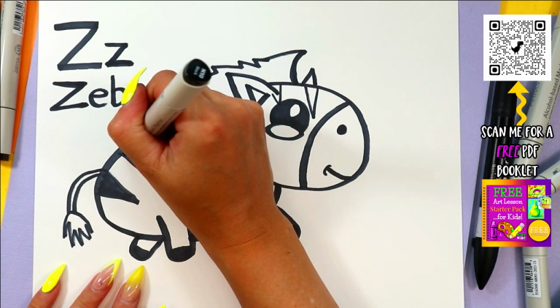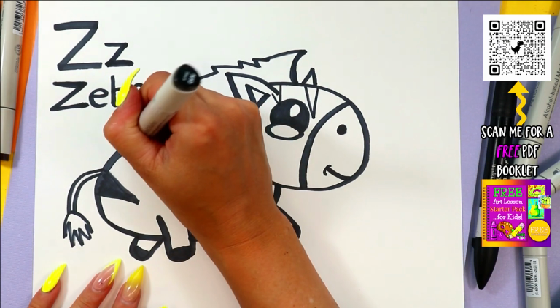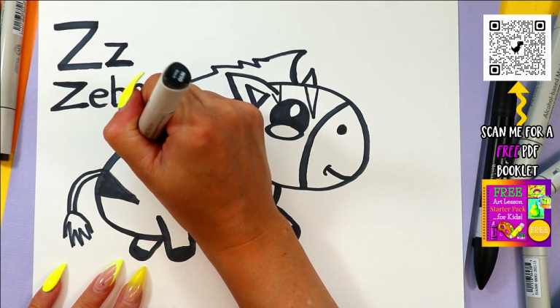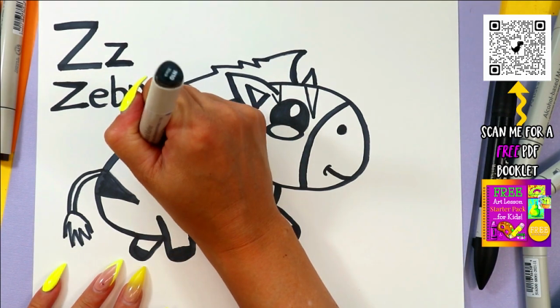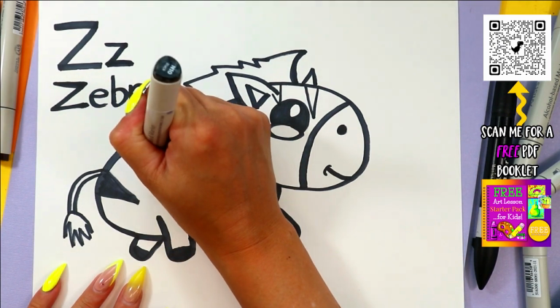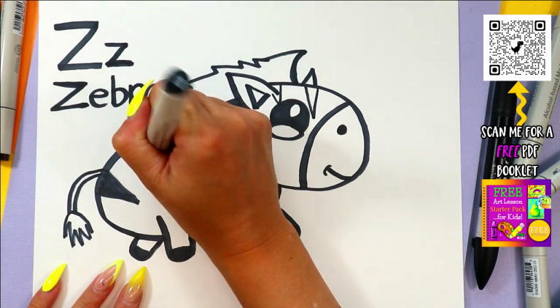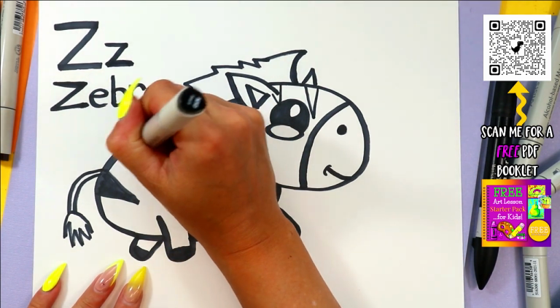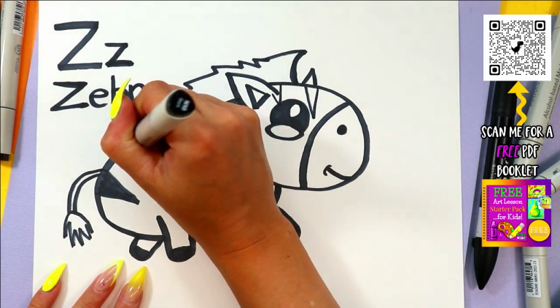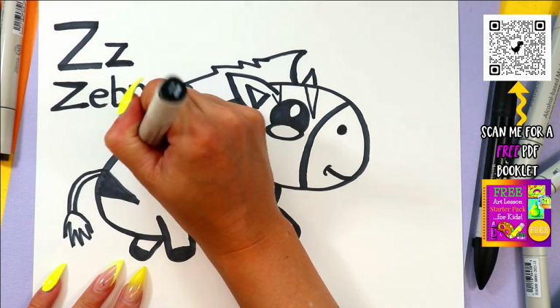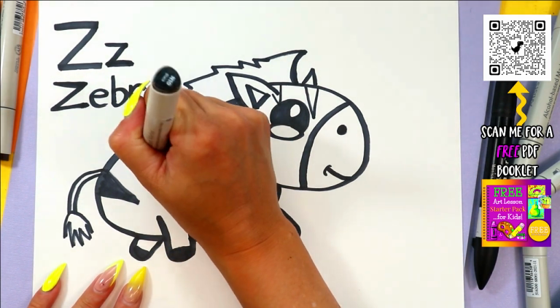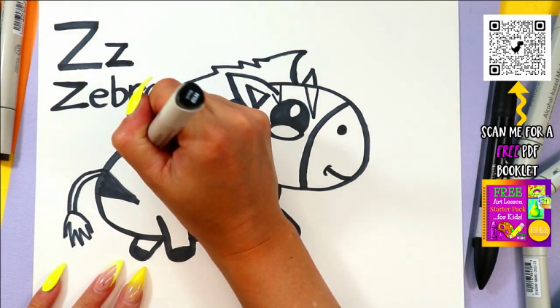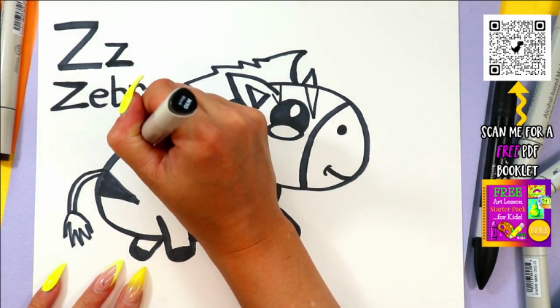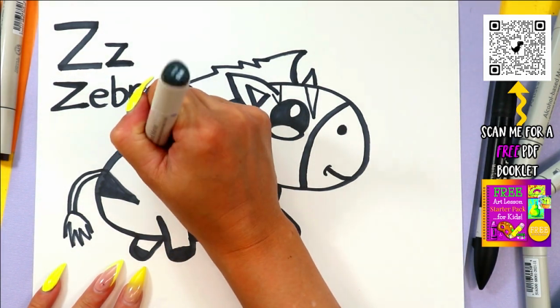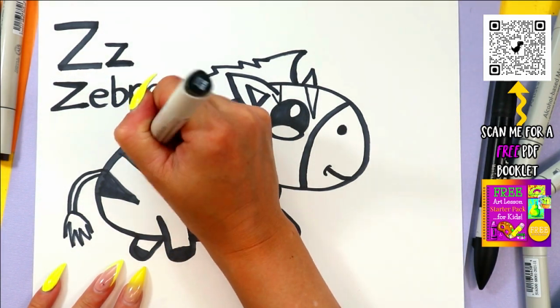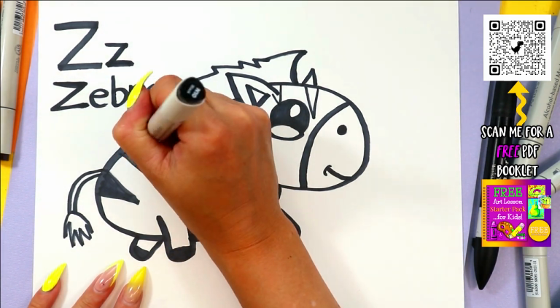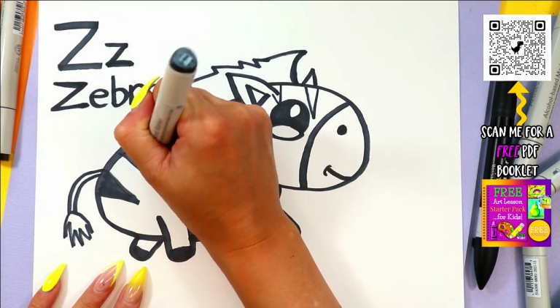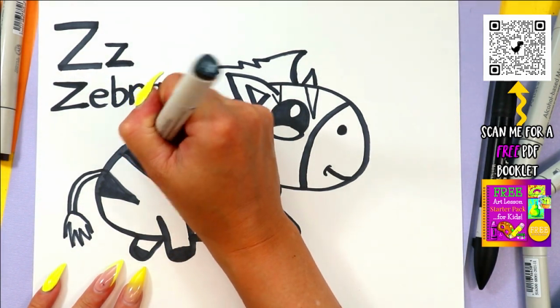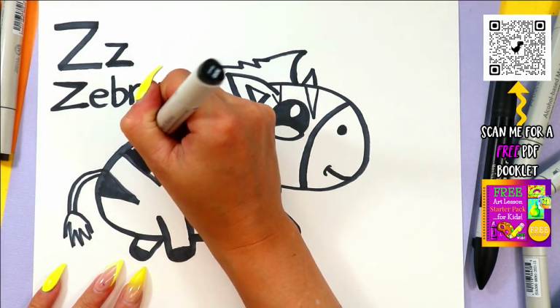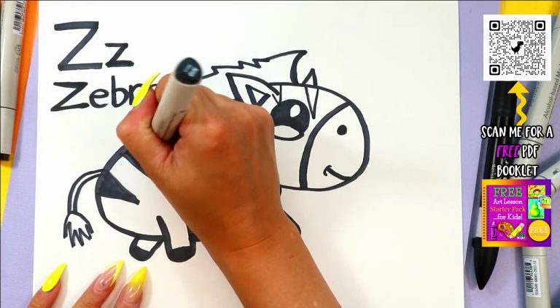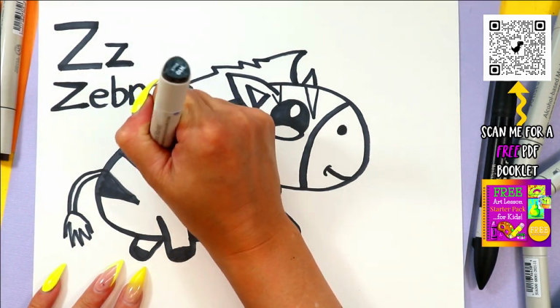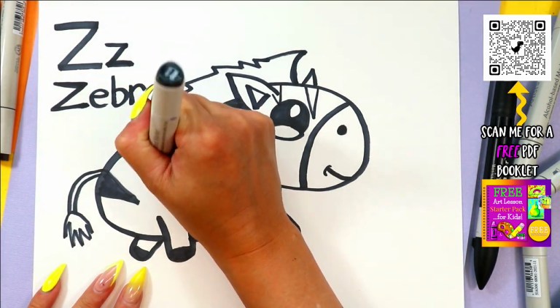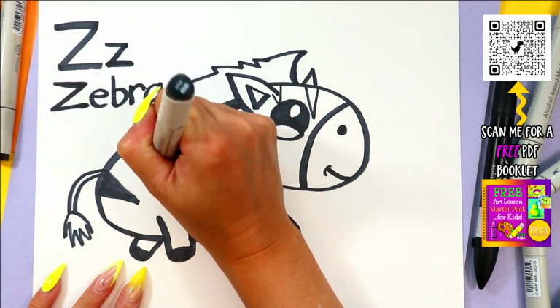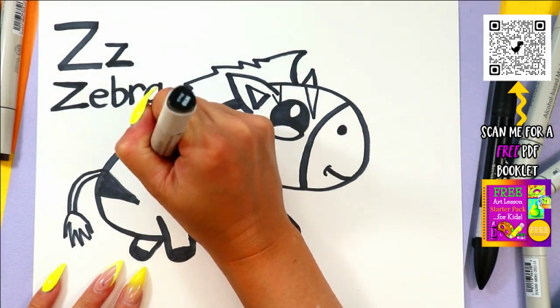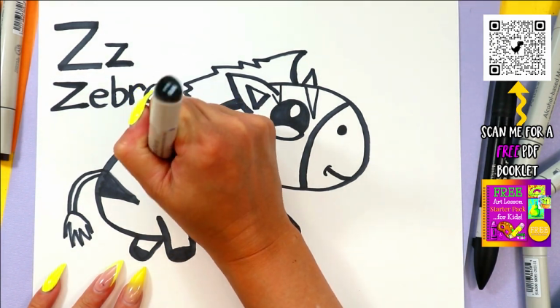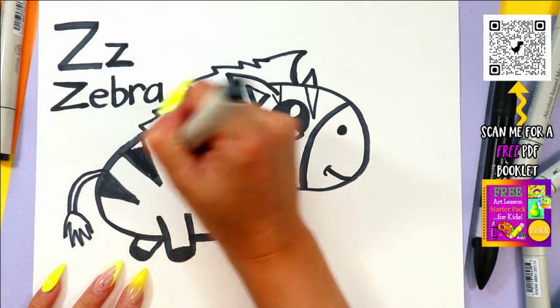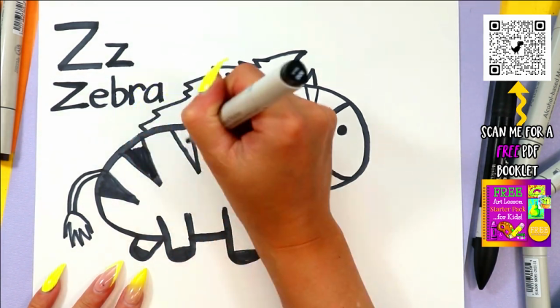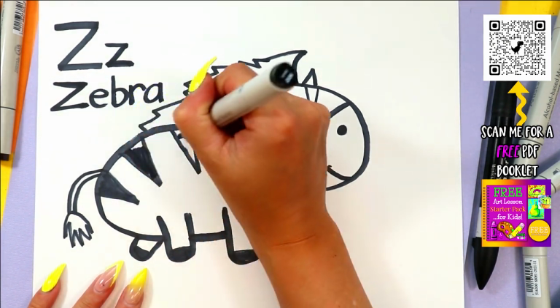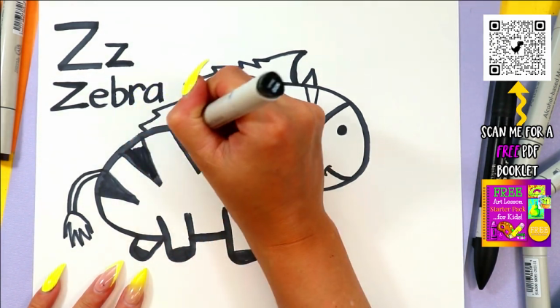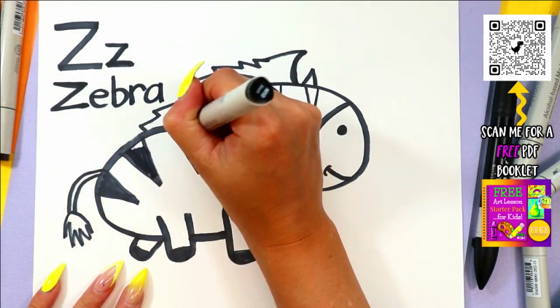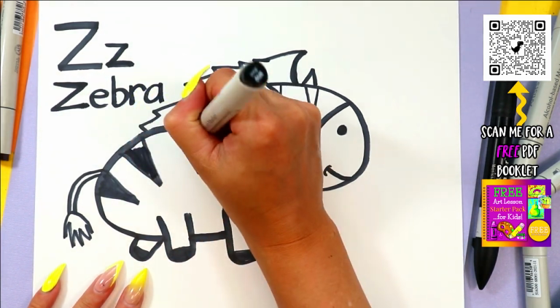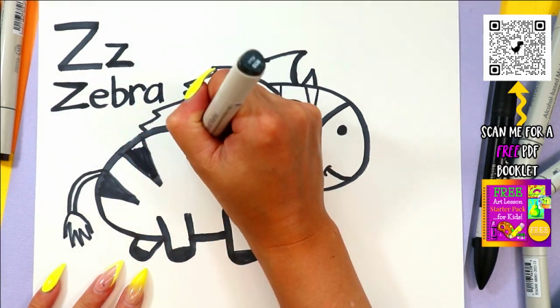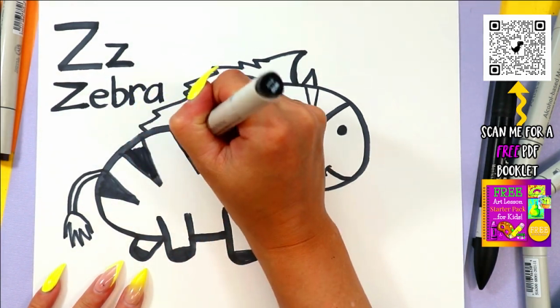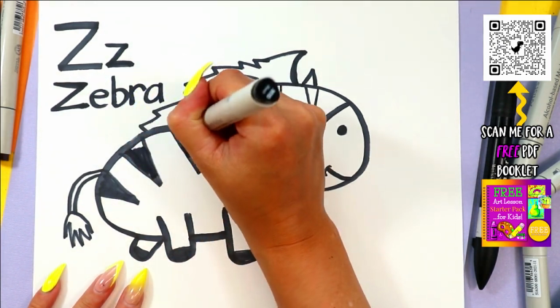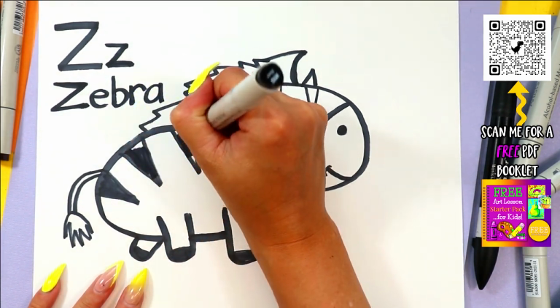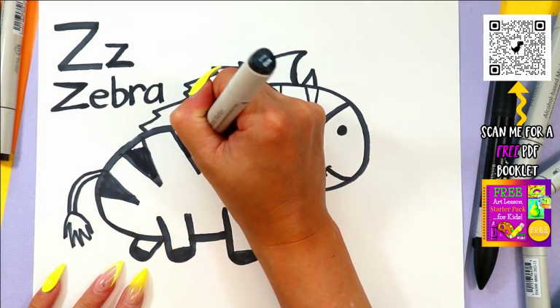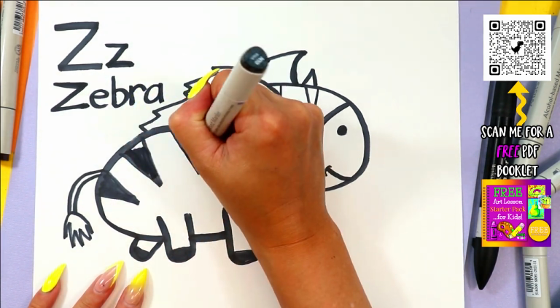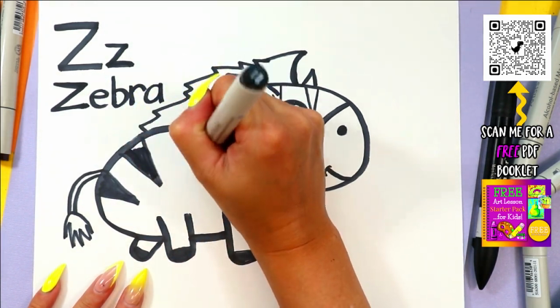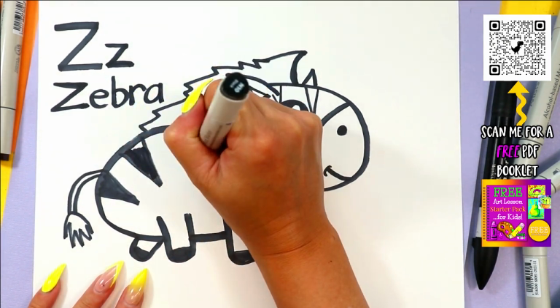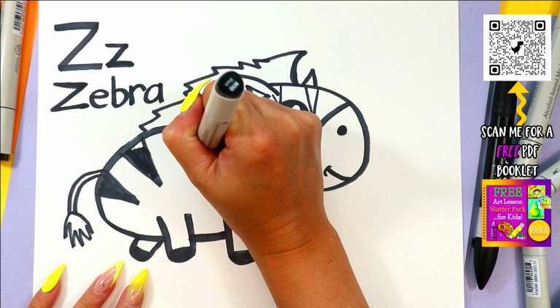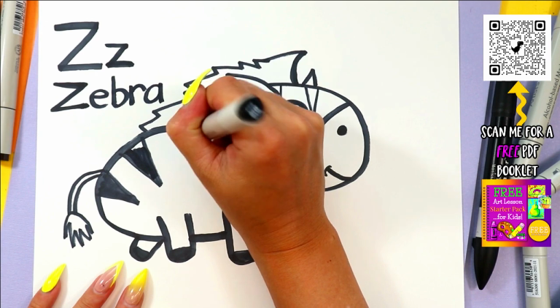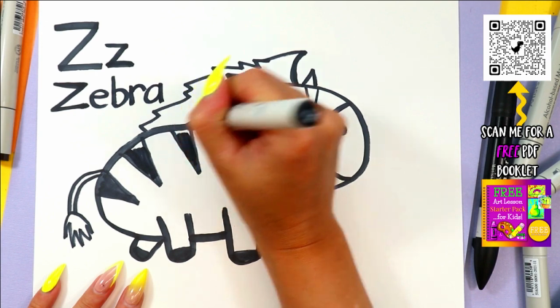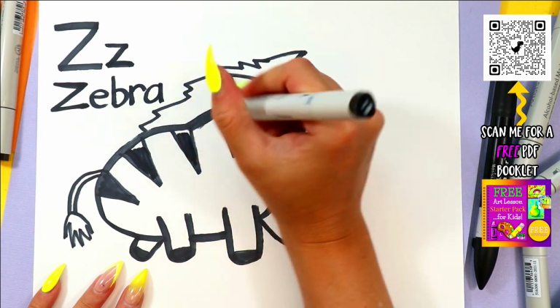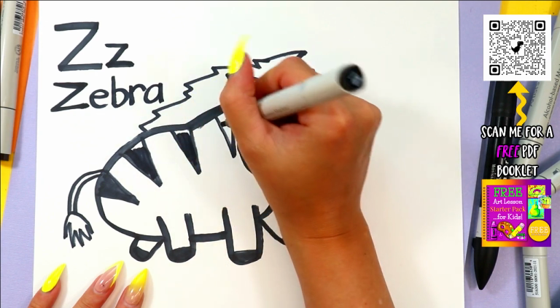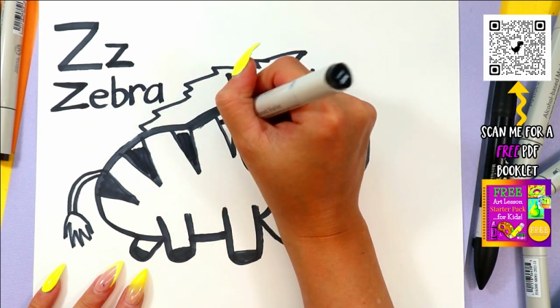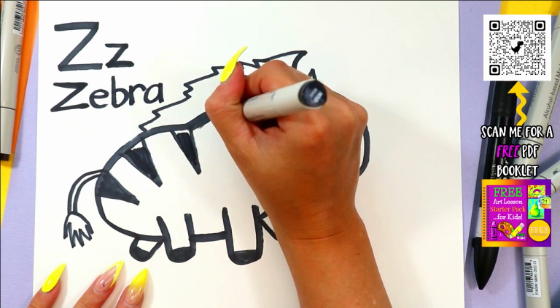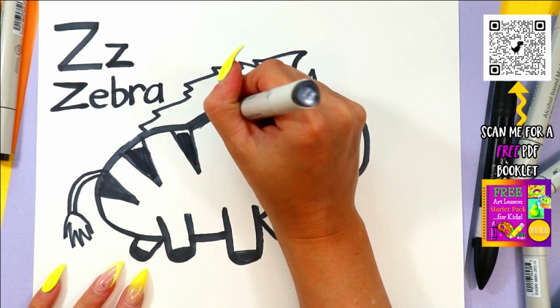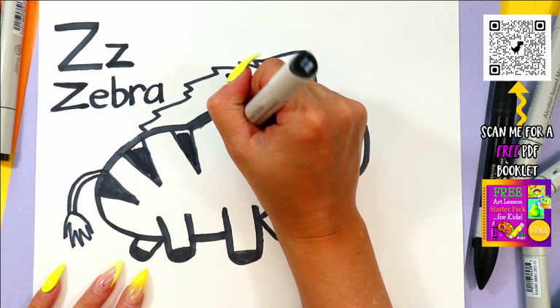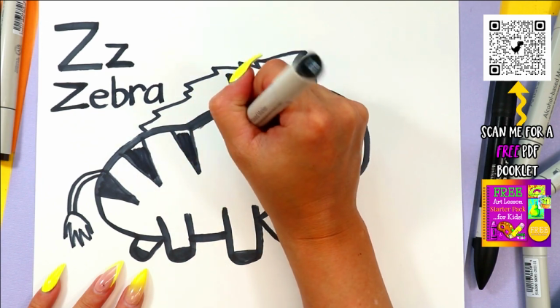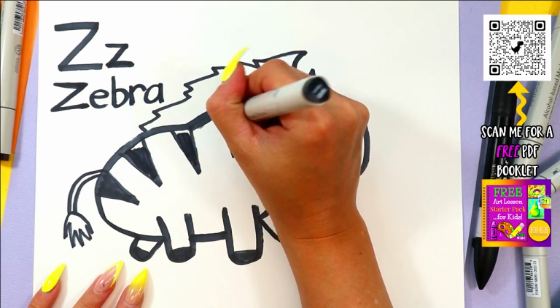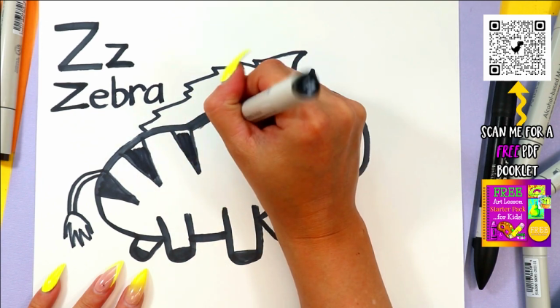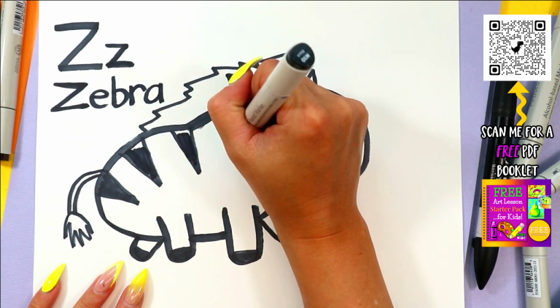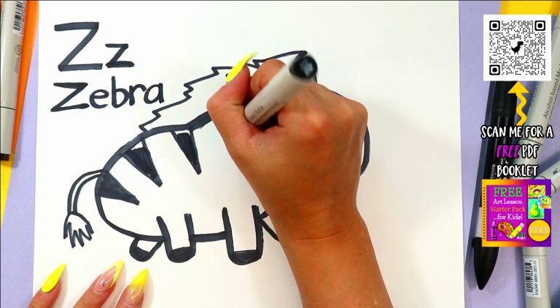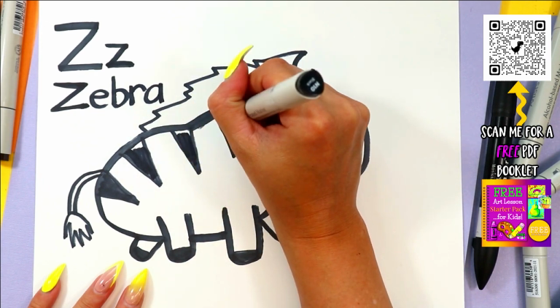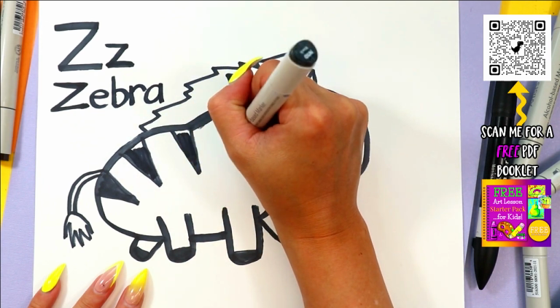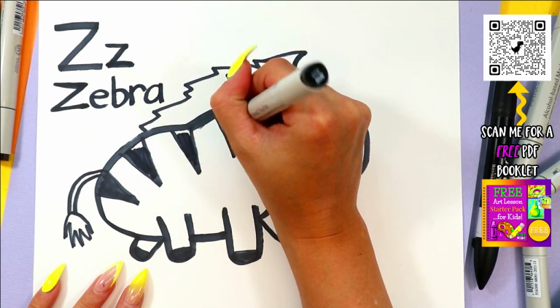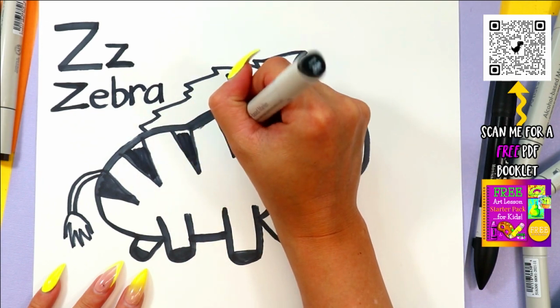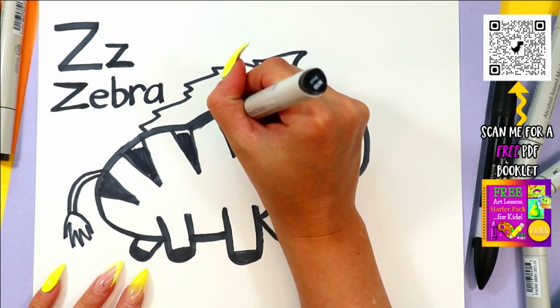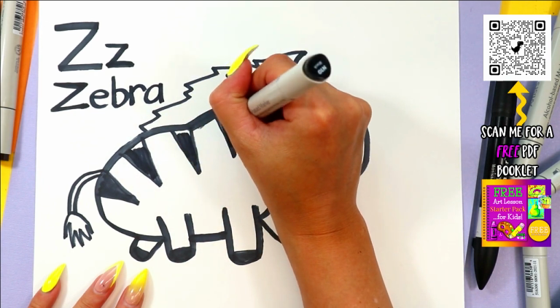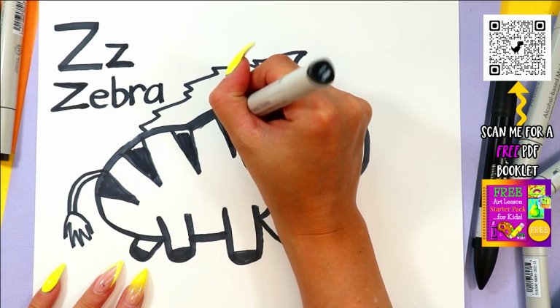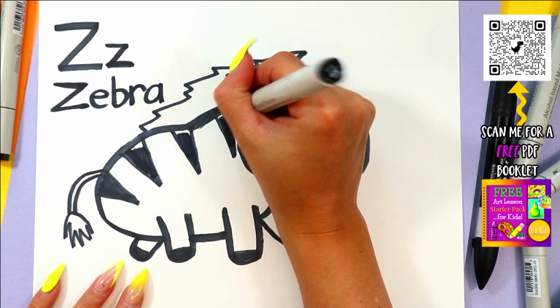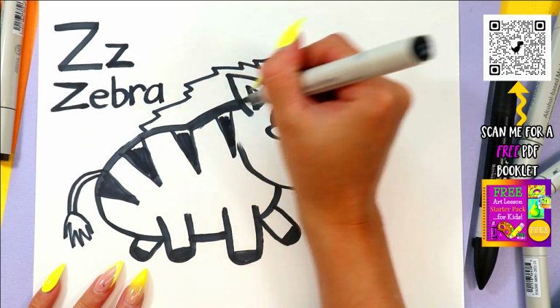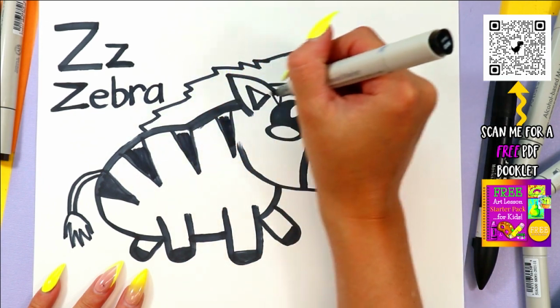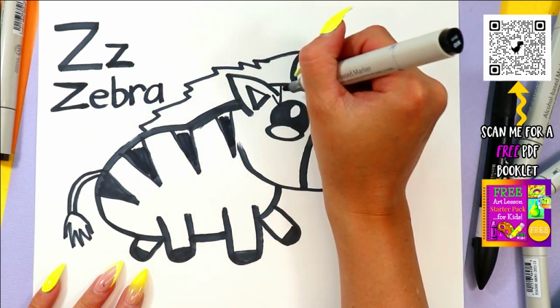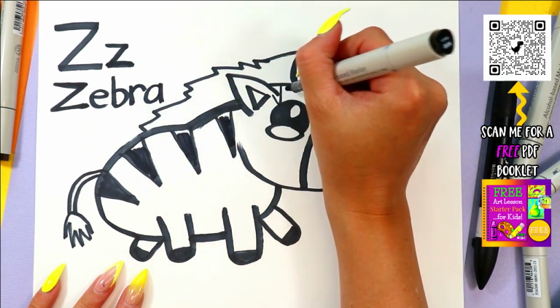Once you're ready, you can go ahead and color in your zebra in your choice of colors and your preferred art mediums.